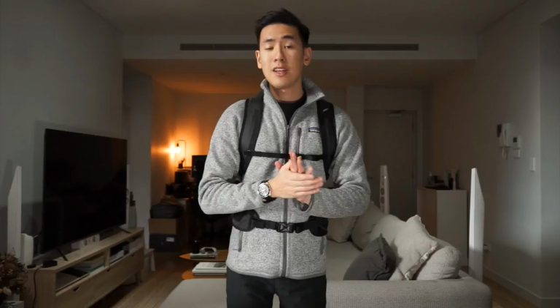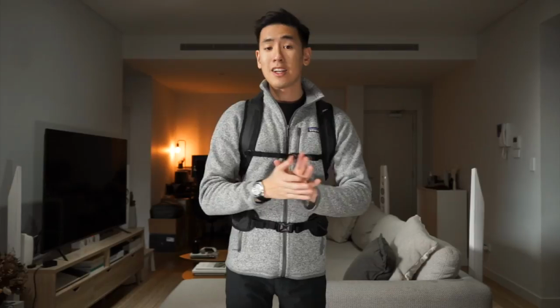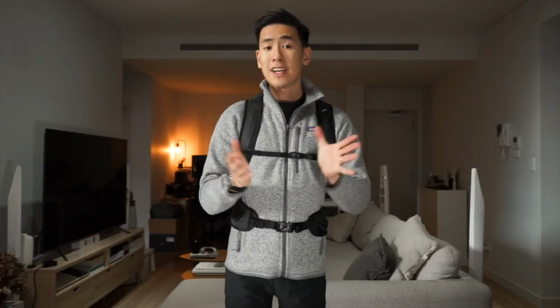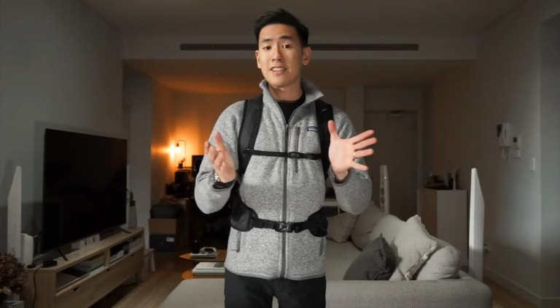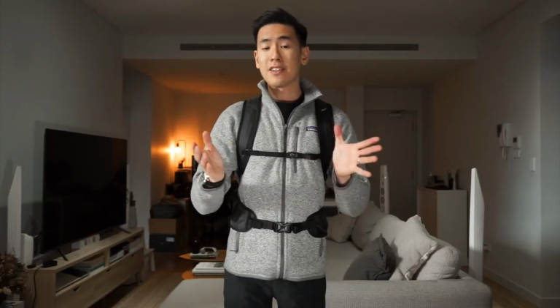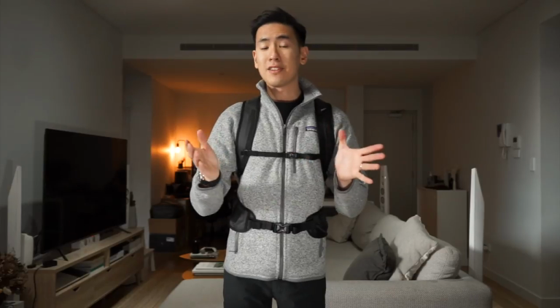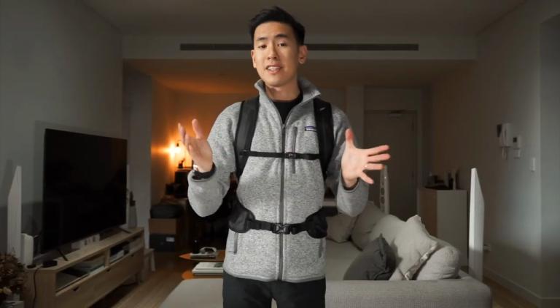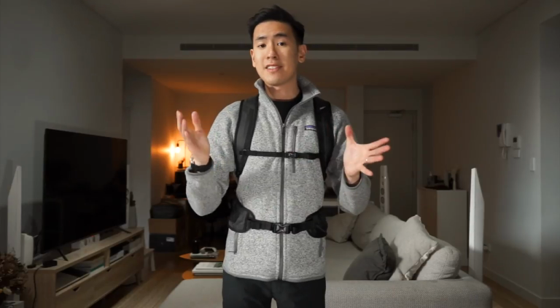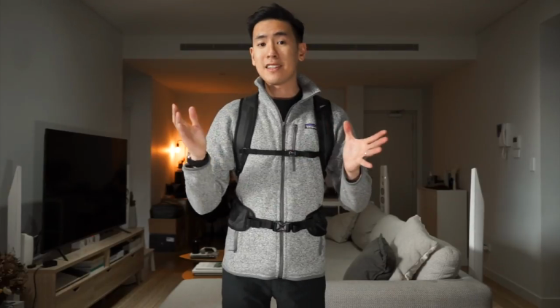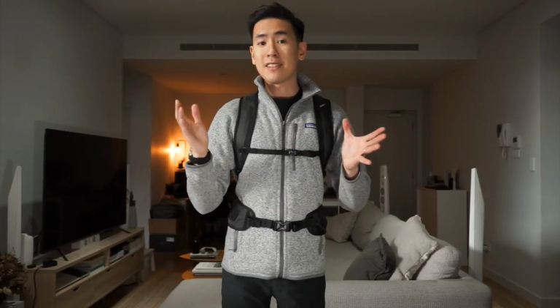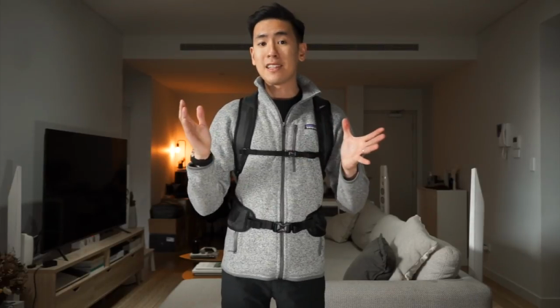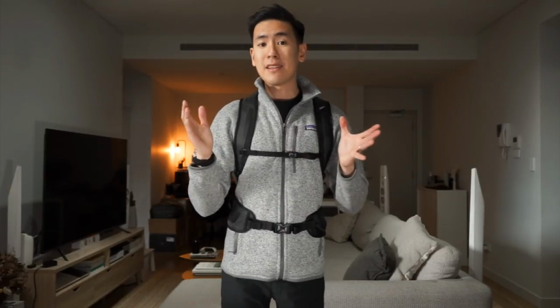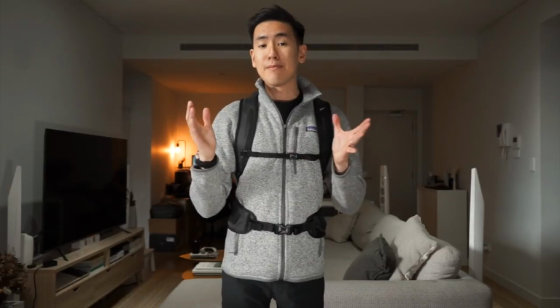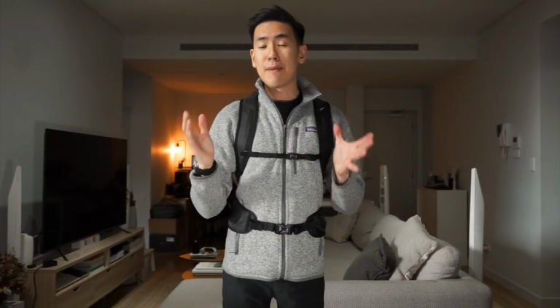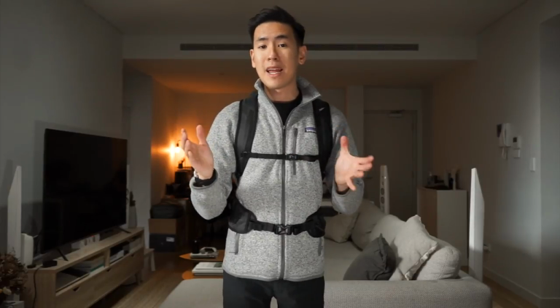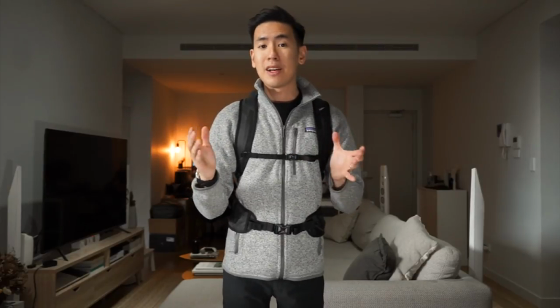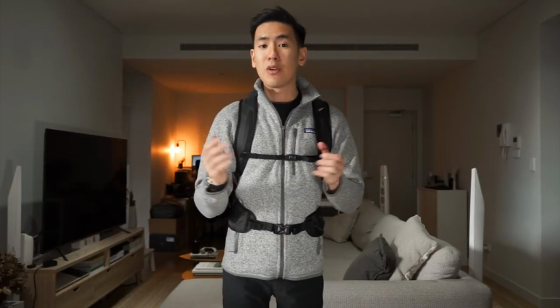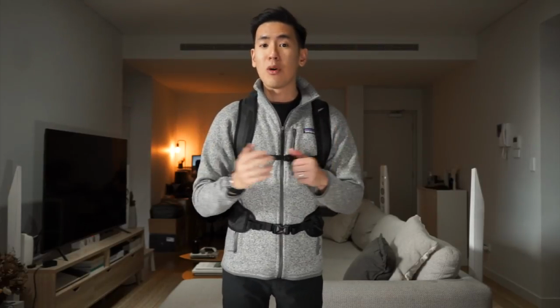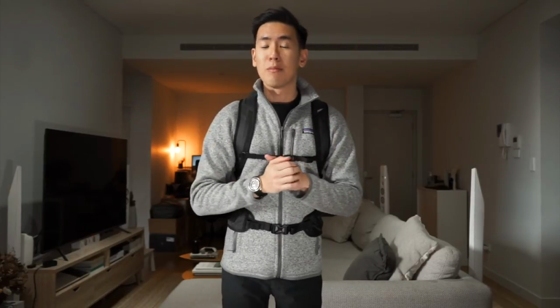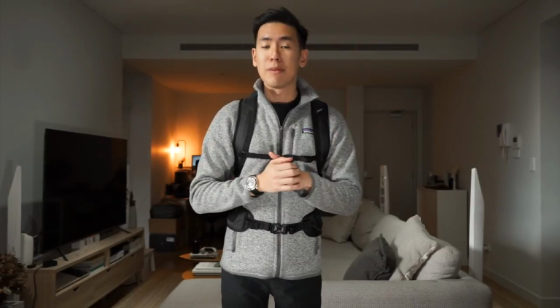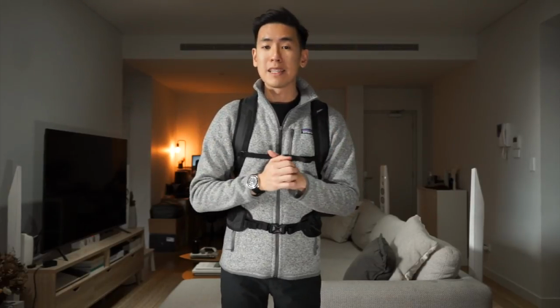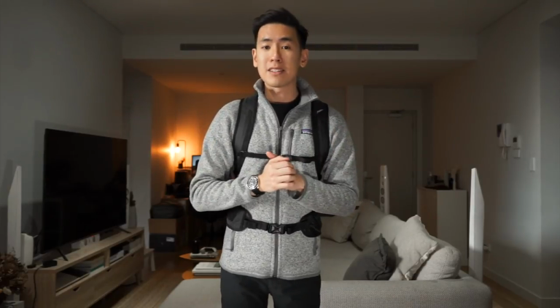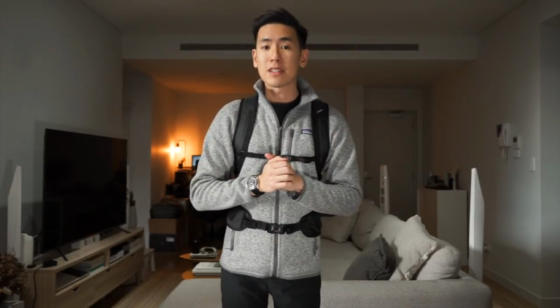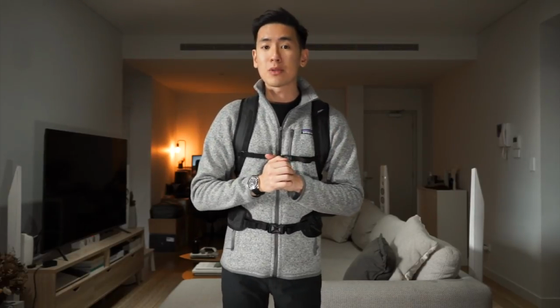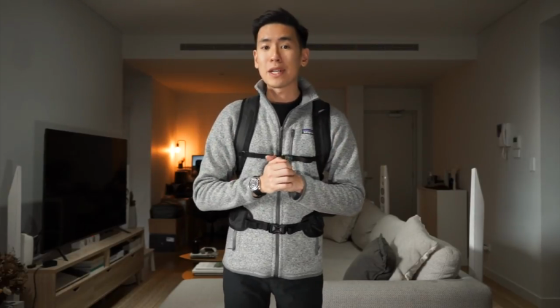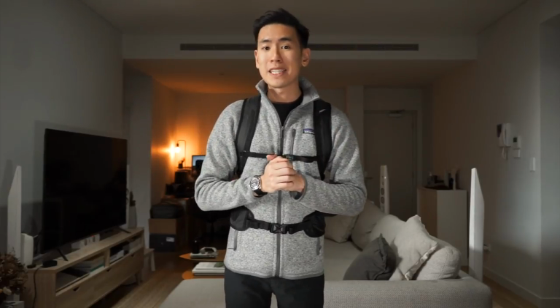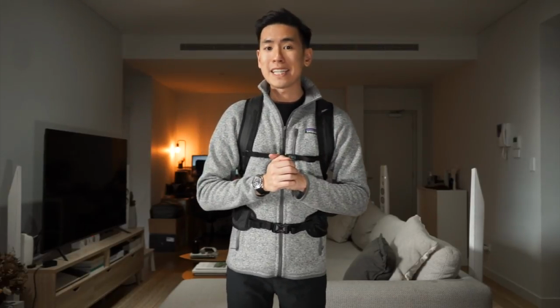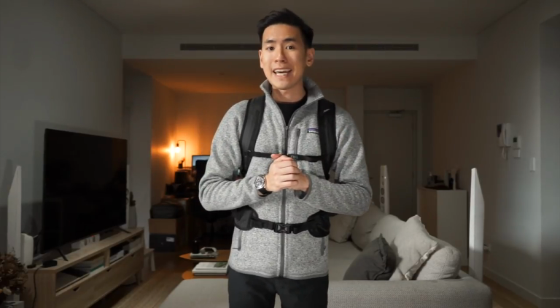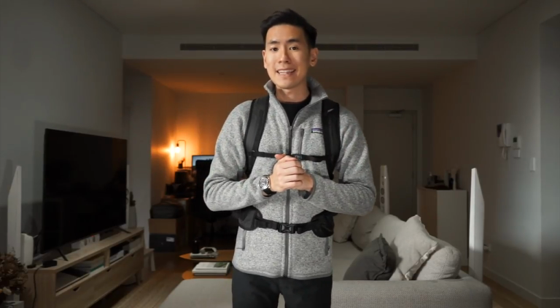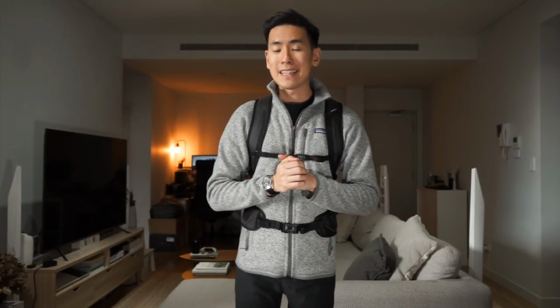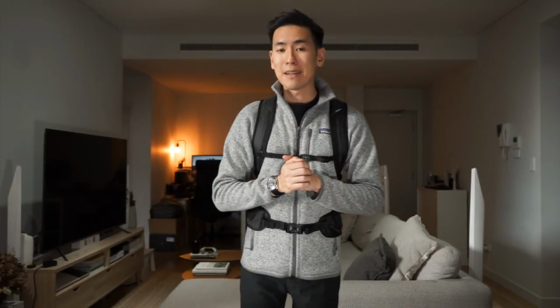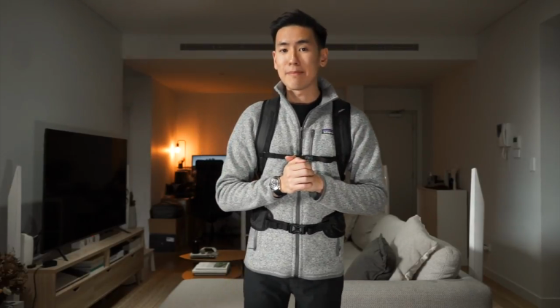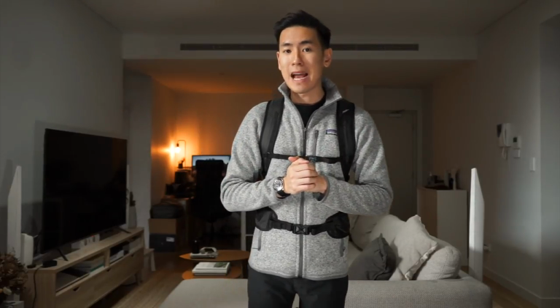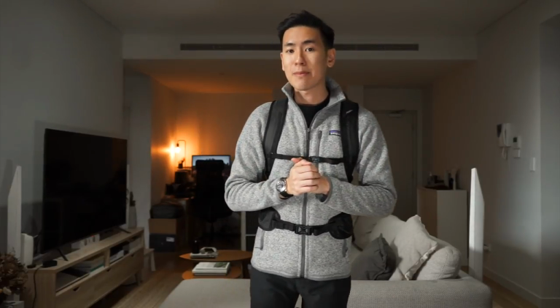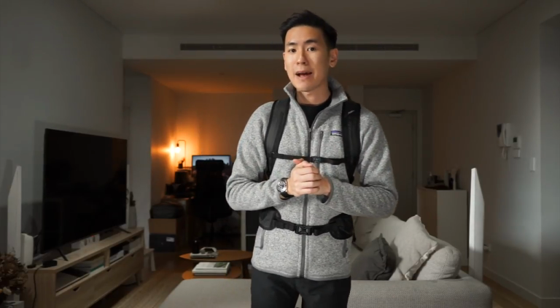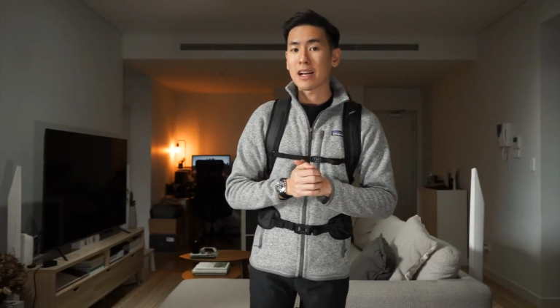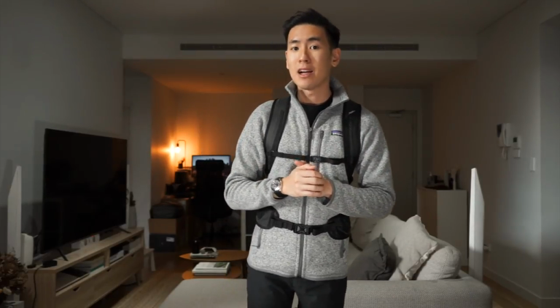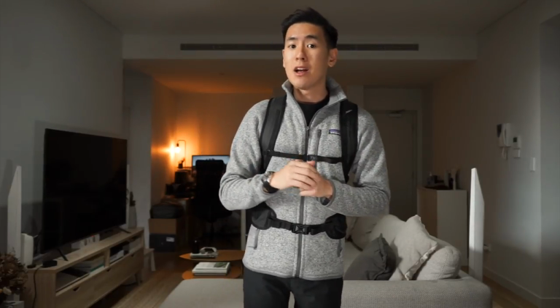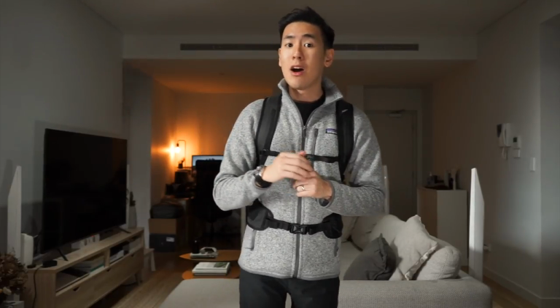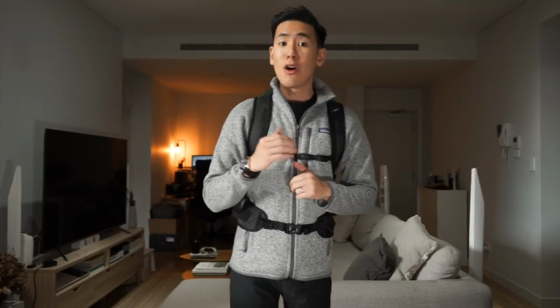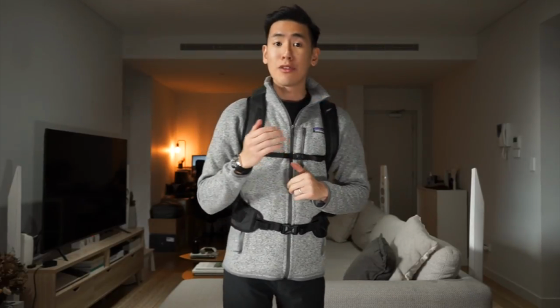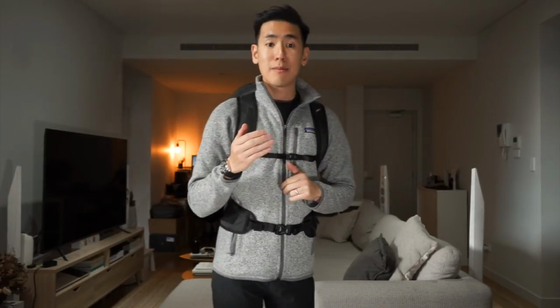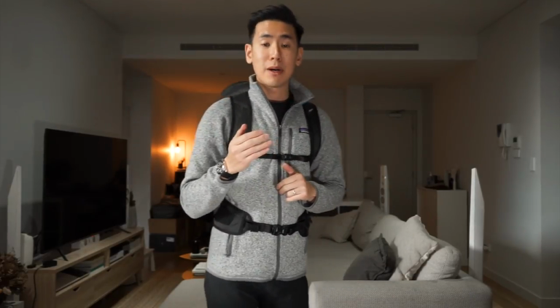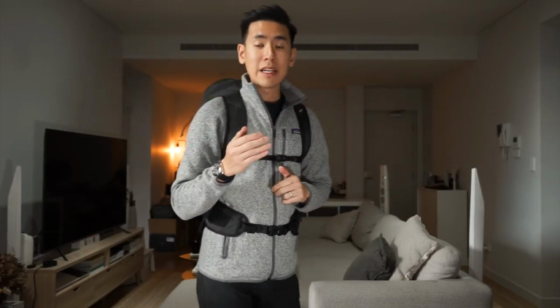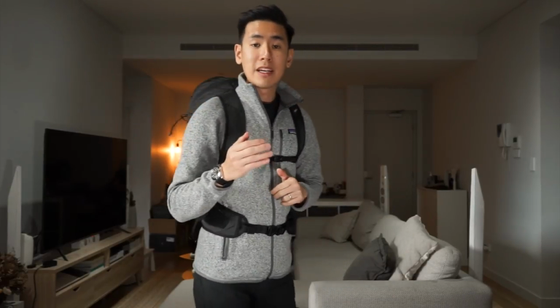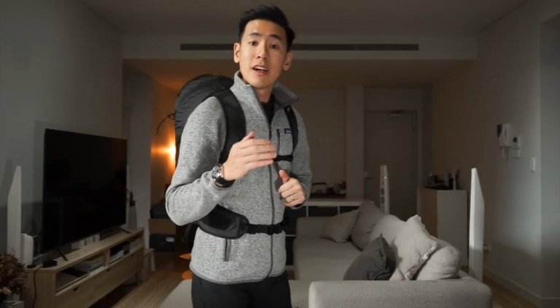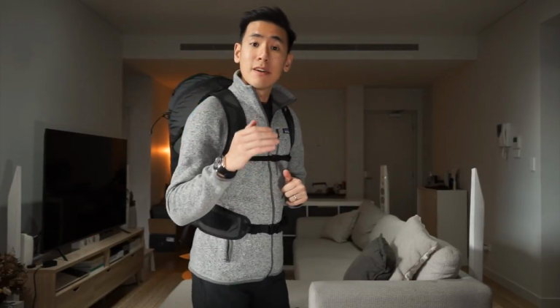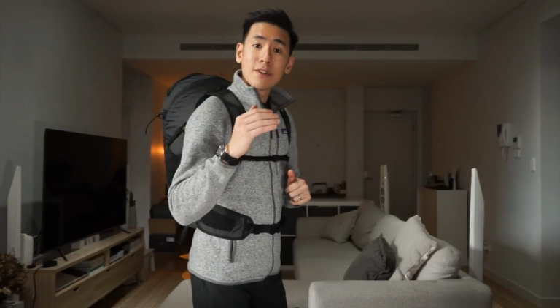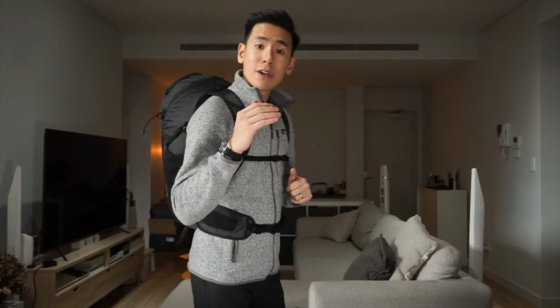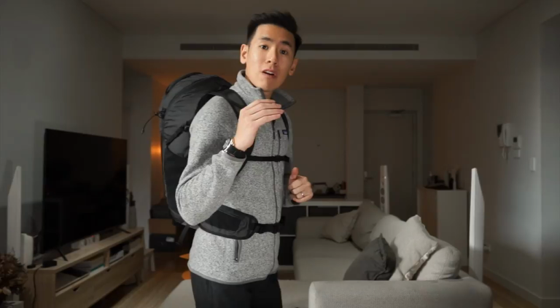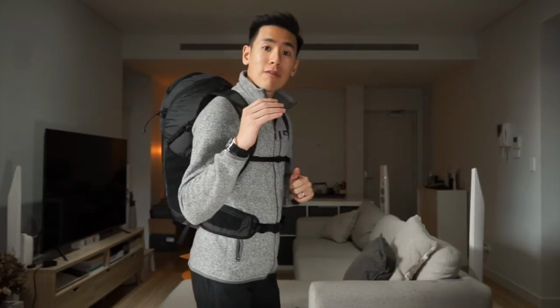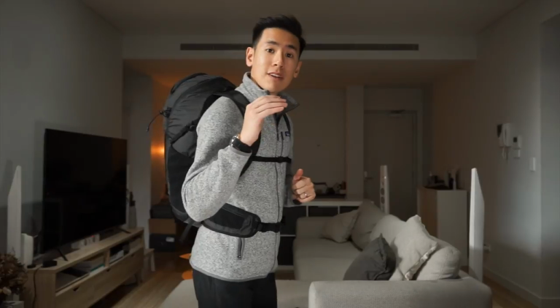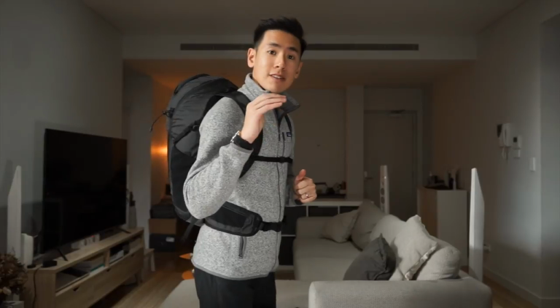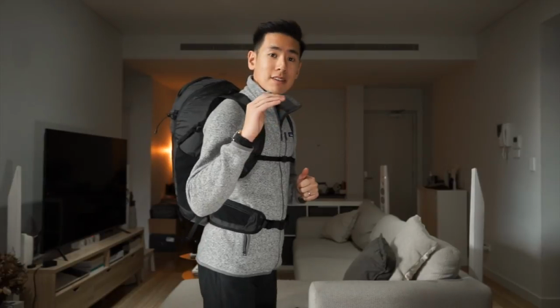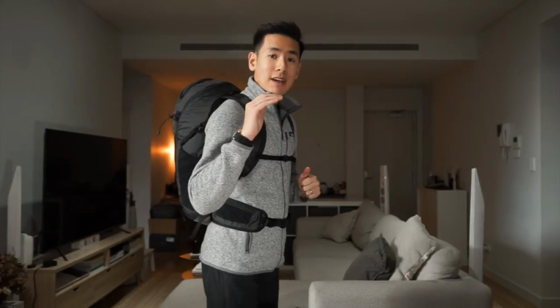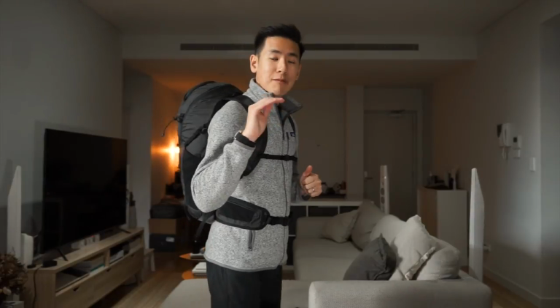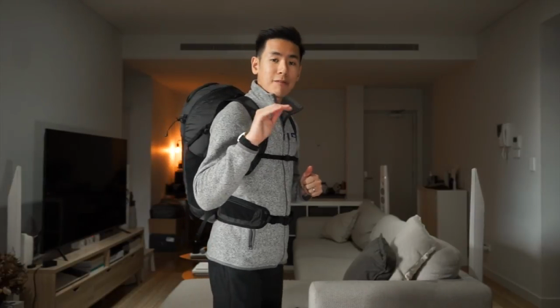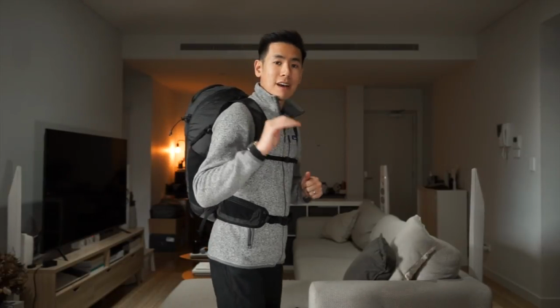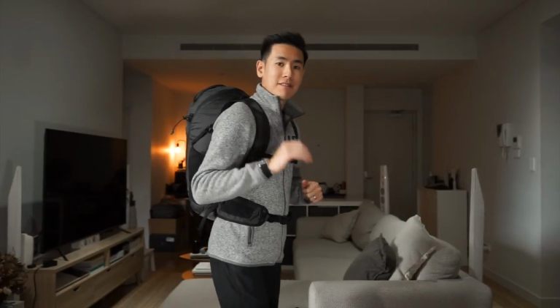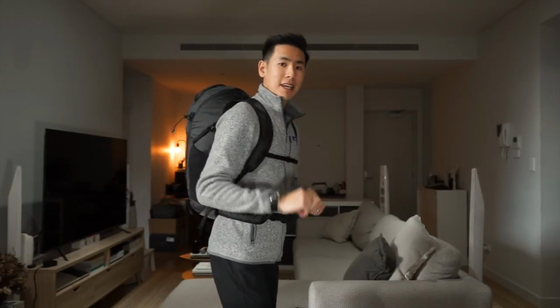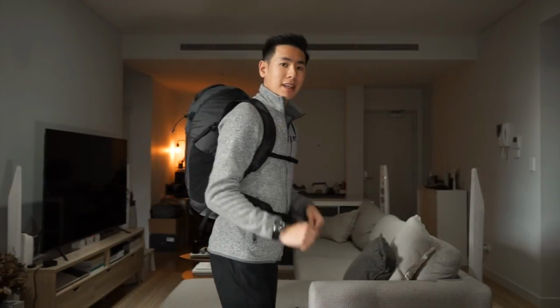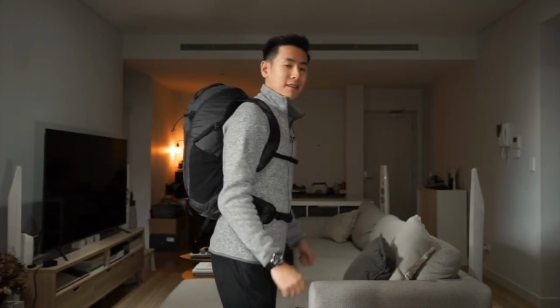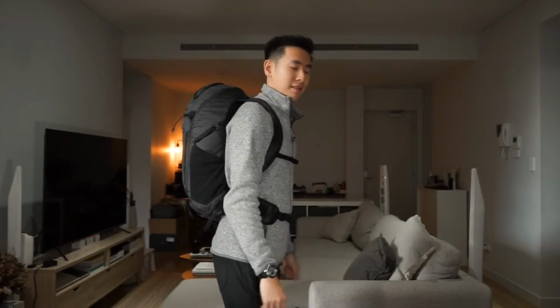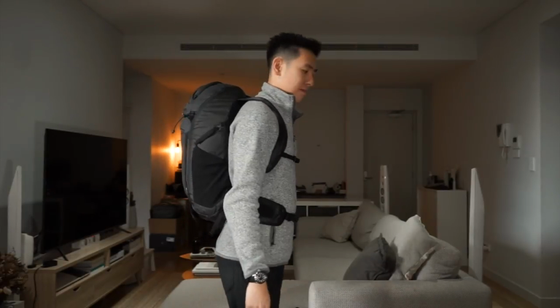Here is the Matador Beast 28 liter backpack on the body — for reference, I'm 5'10".